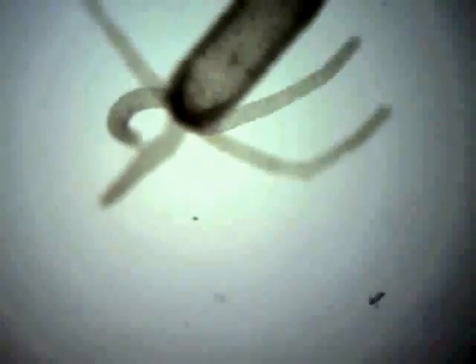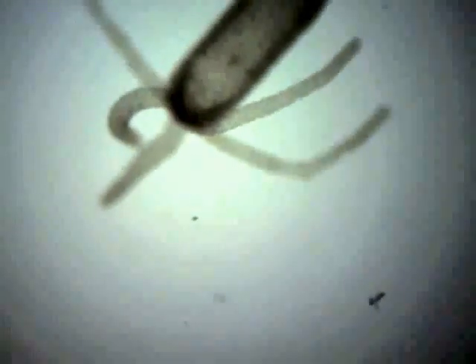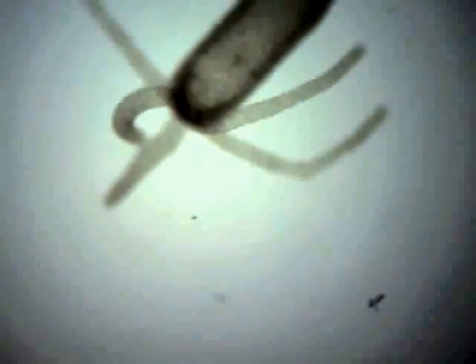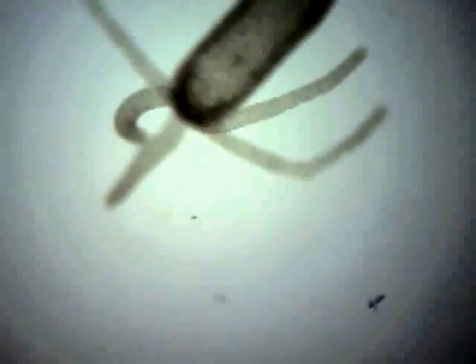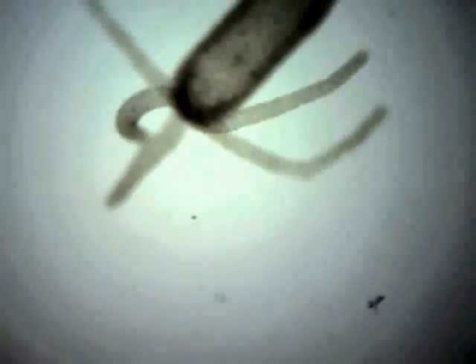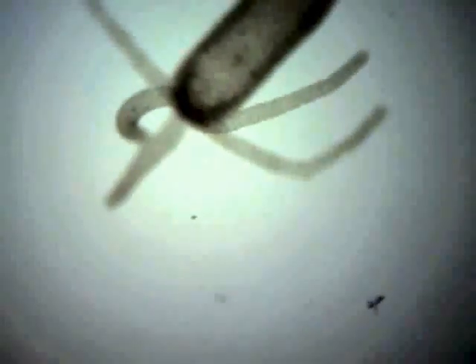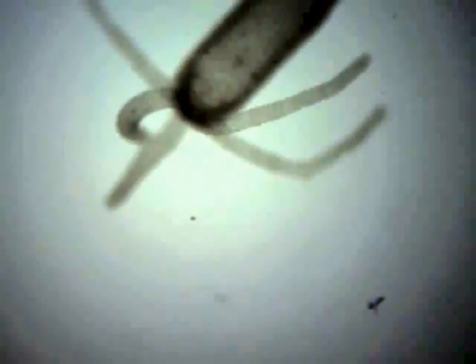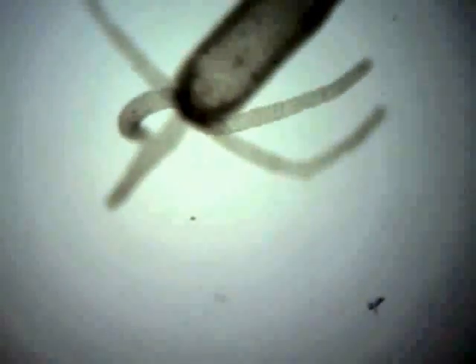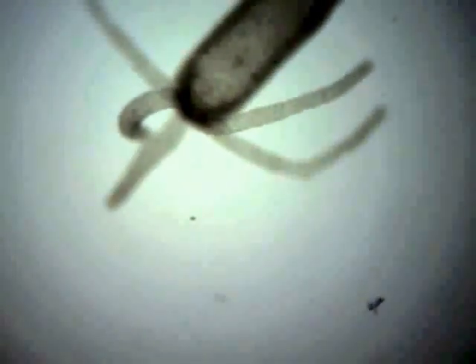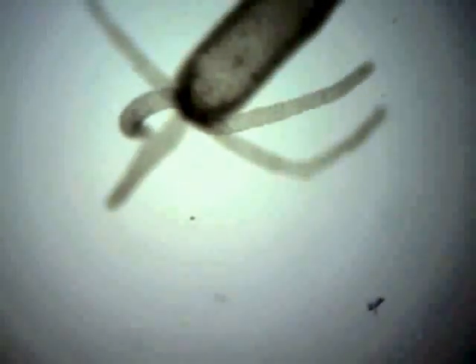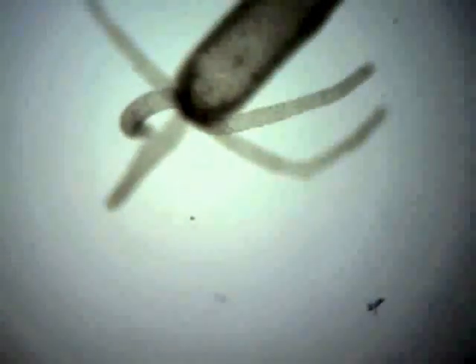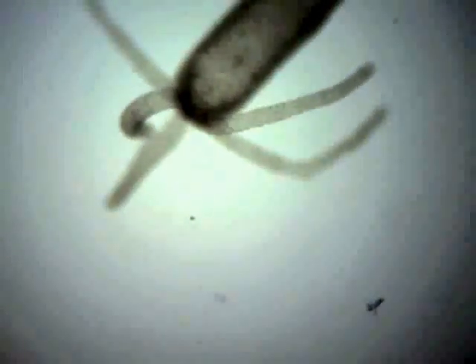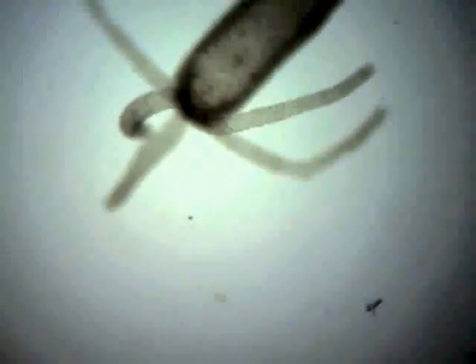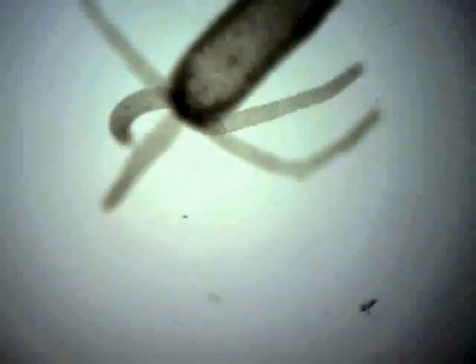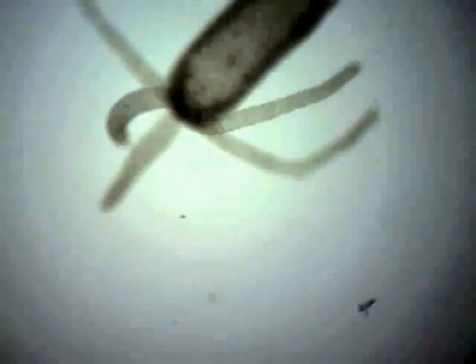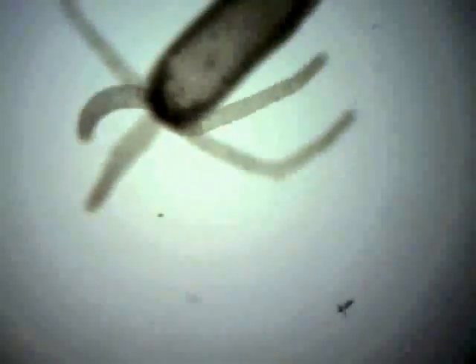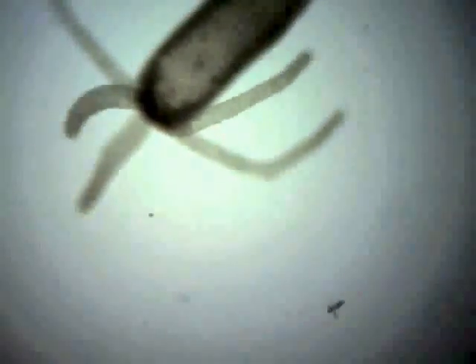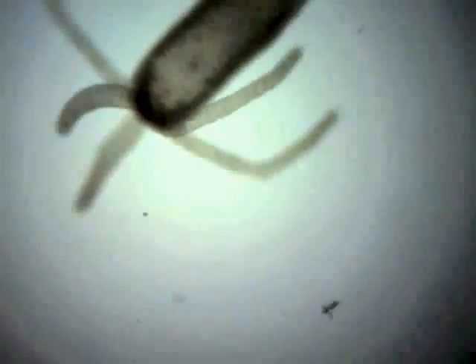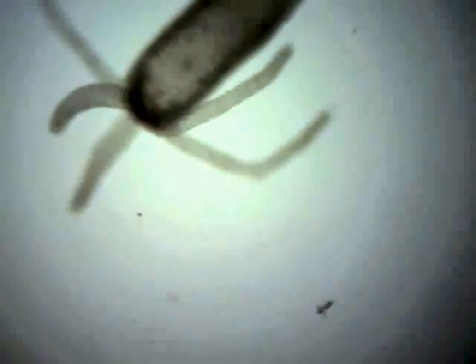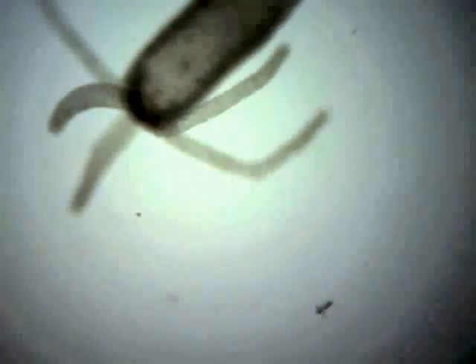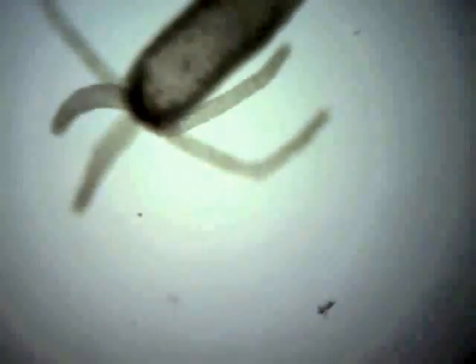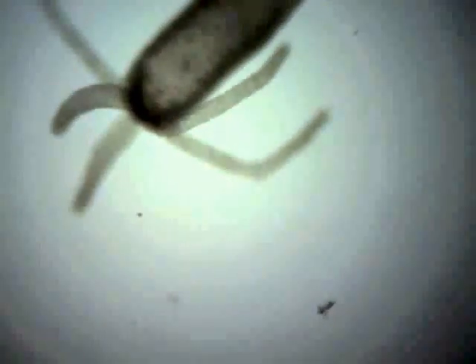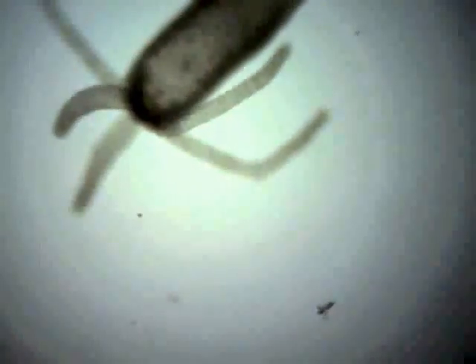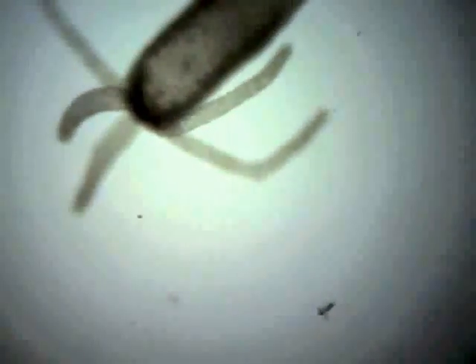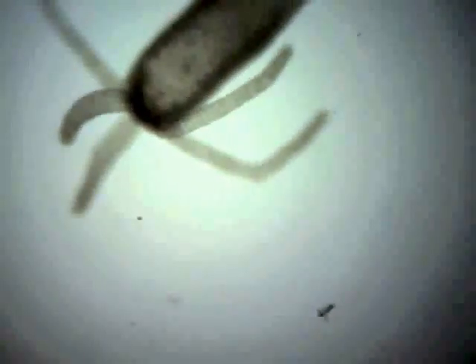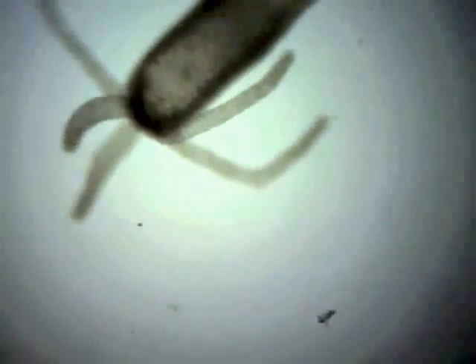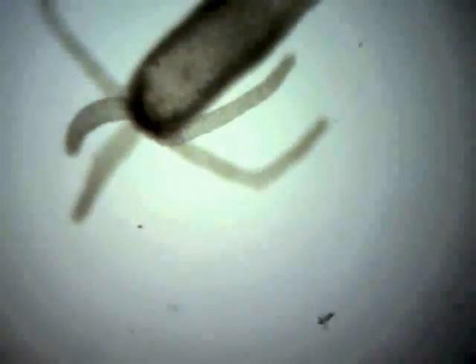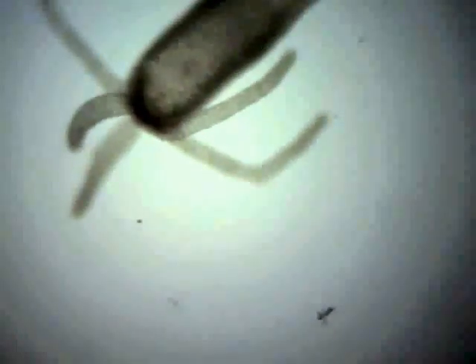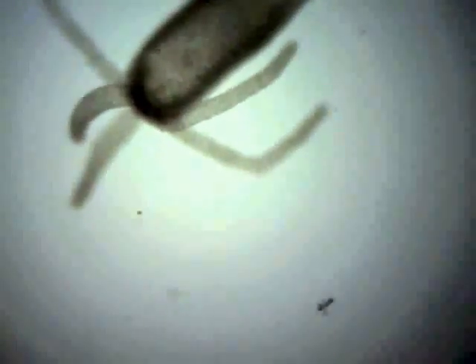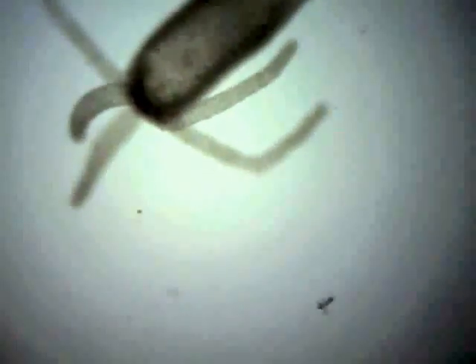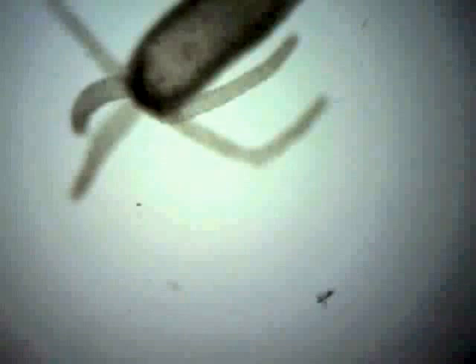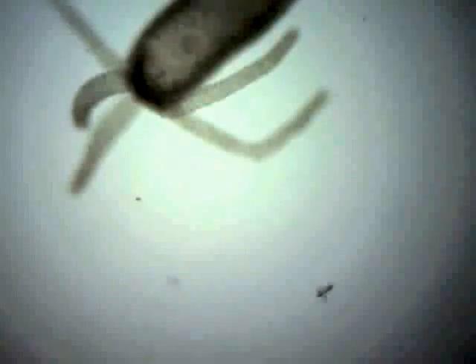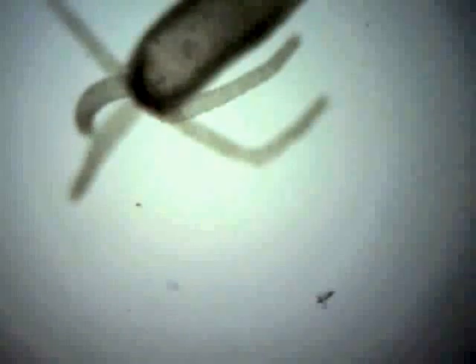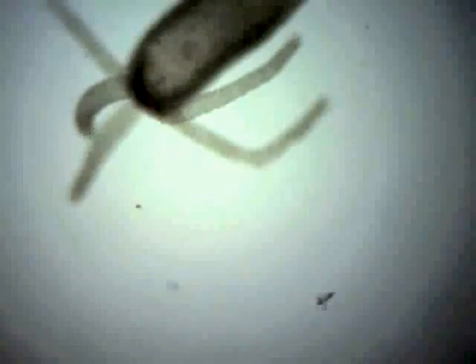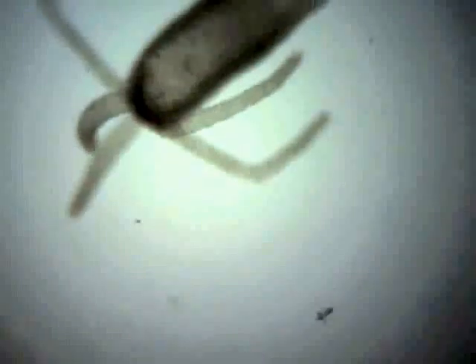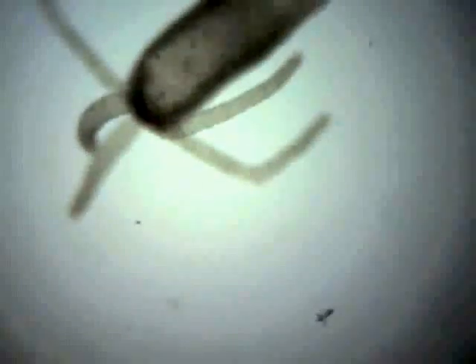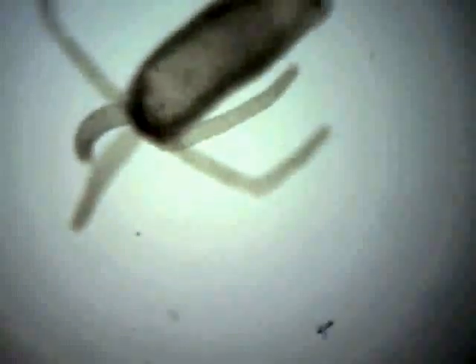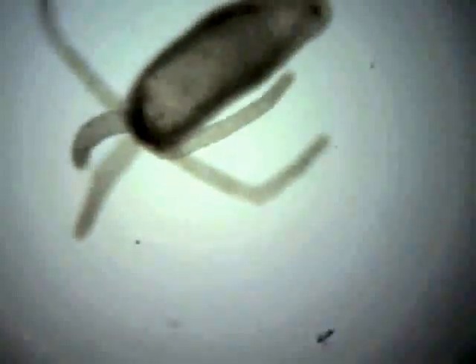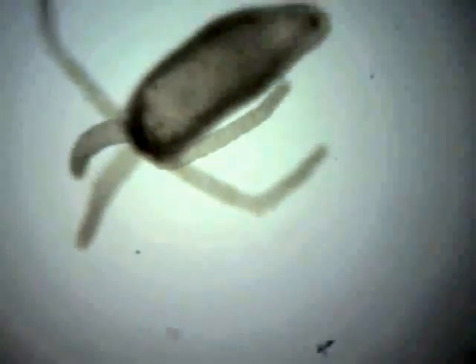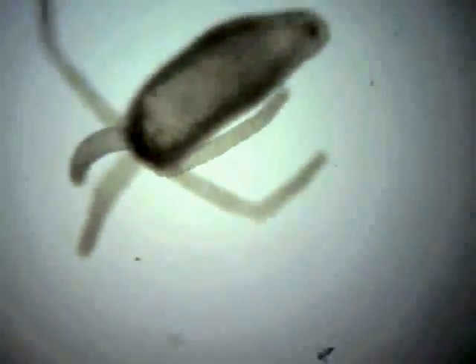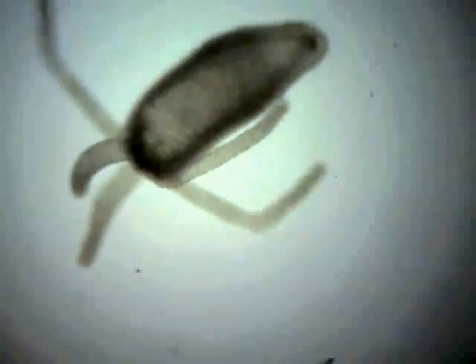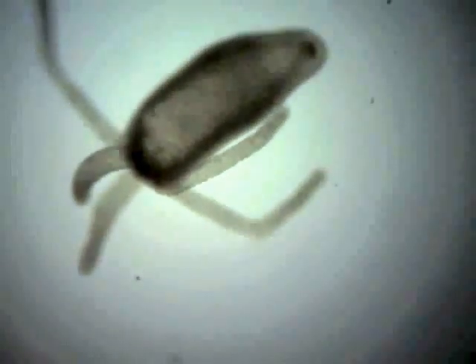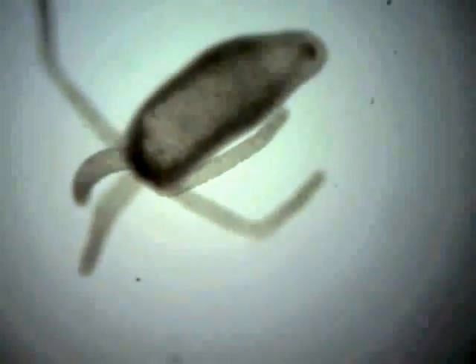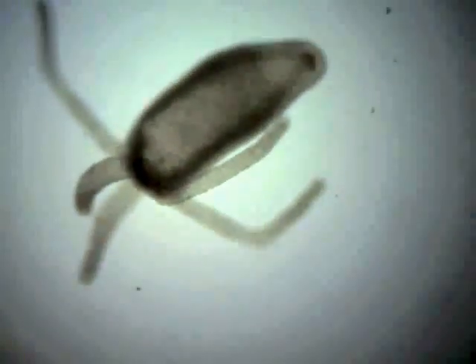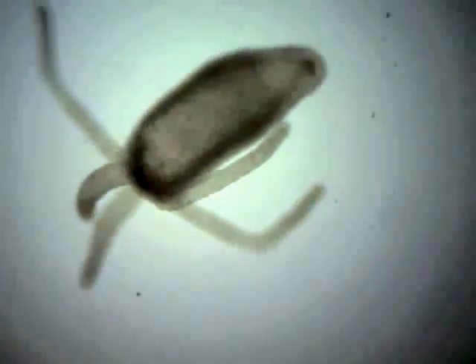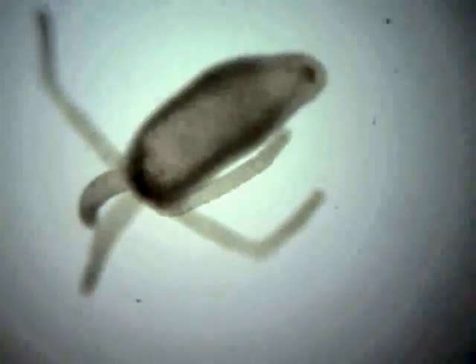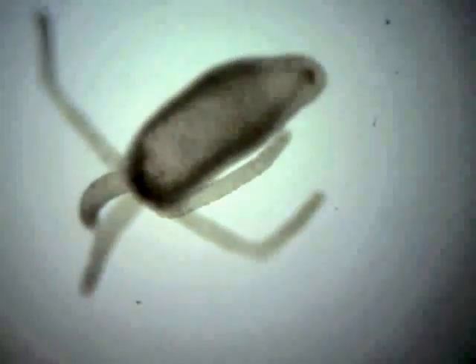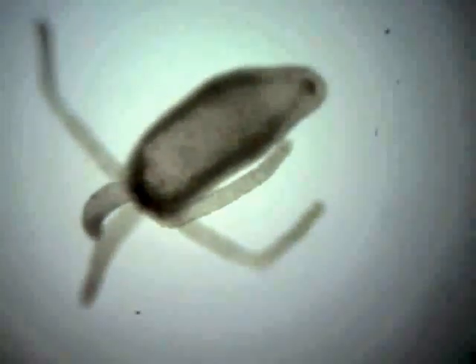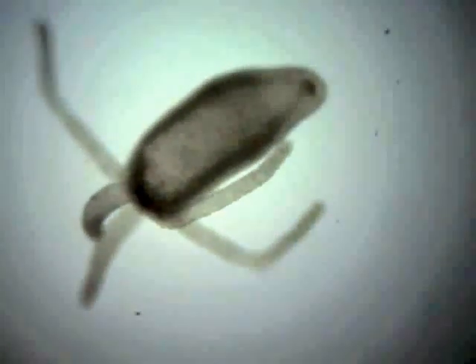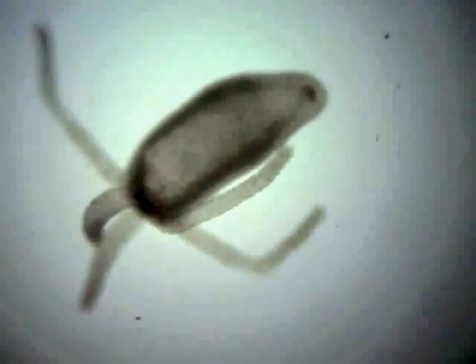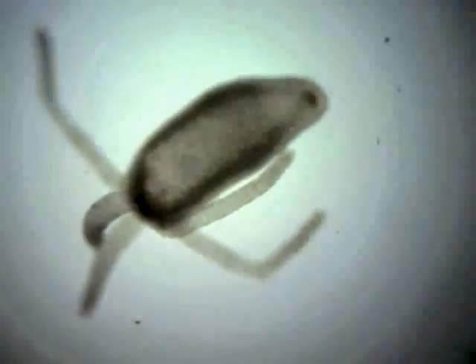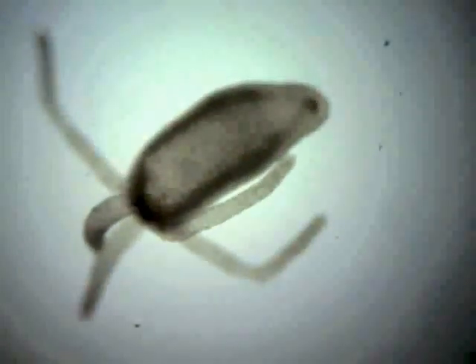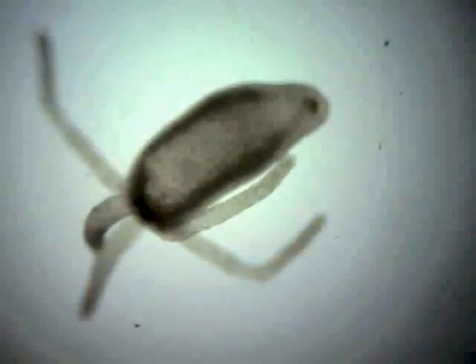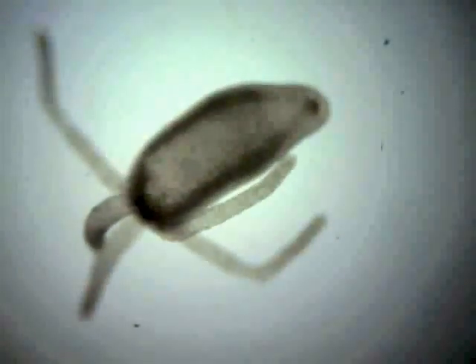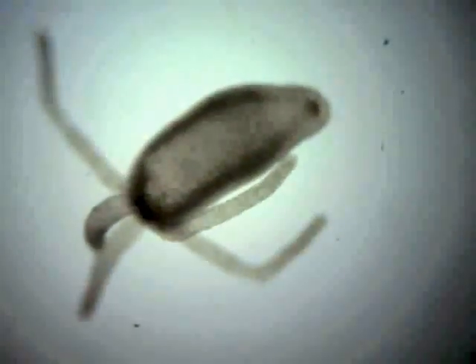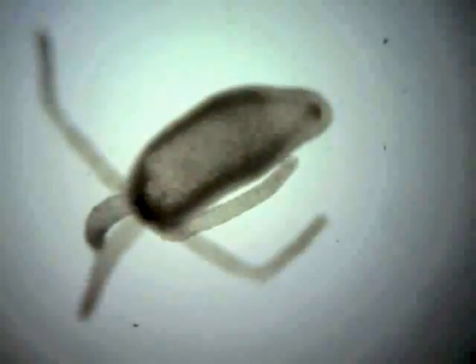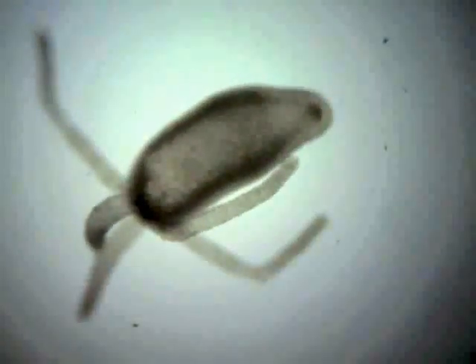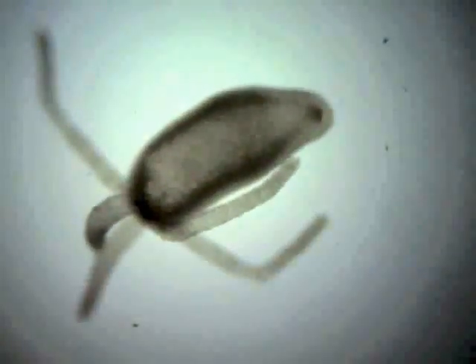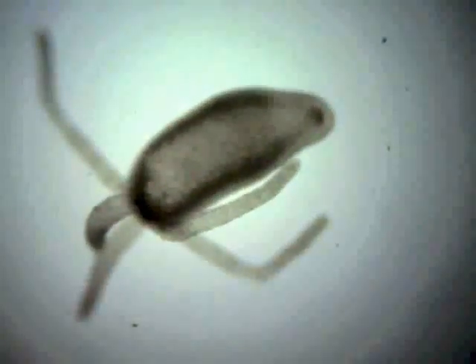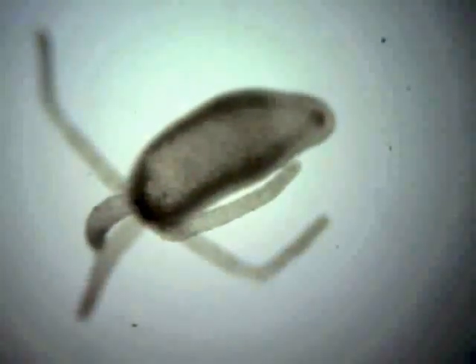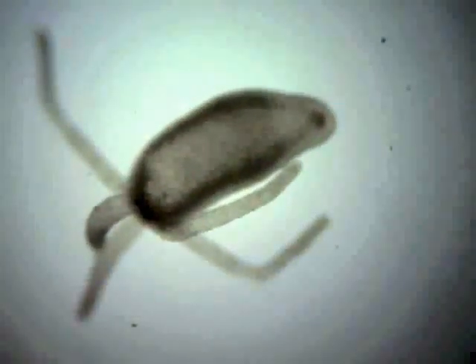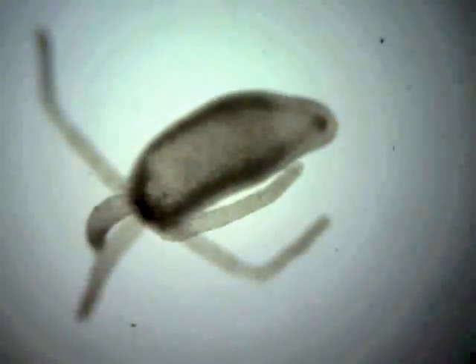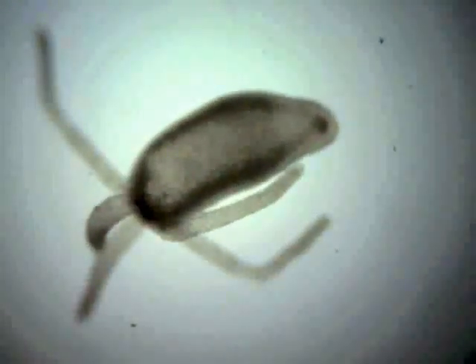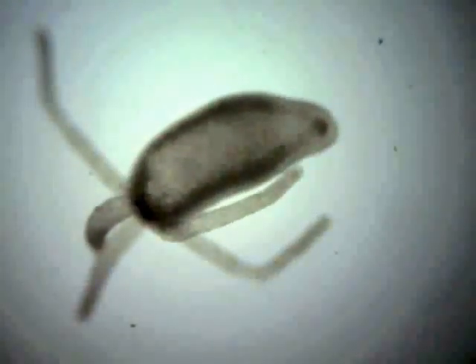Hydra have 1 to 12 tentacles, and scientists are interested in them because they do not age or die of old age.